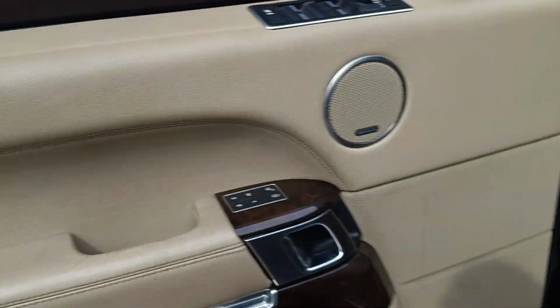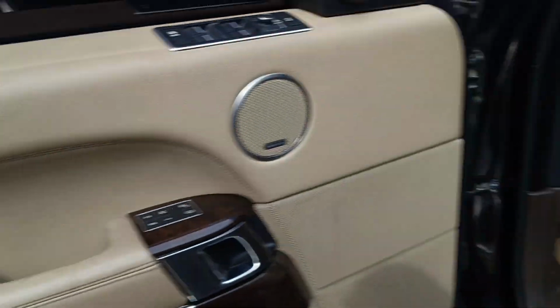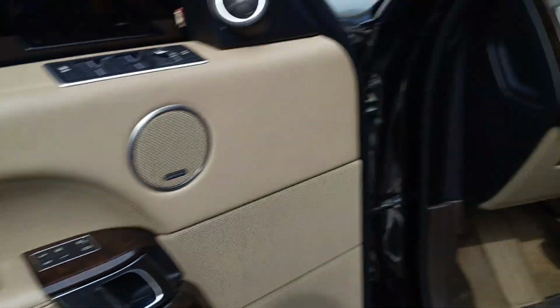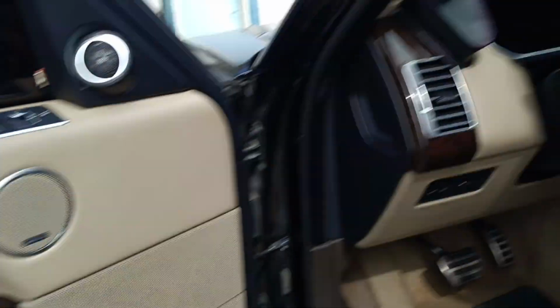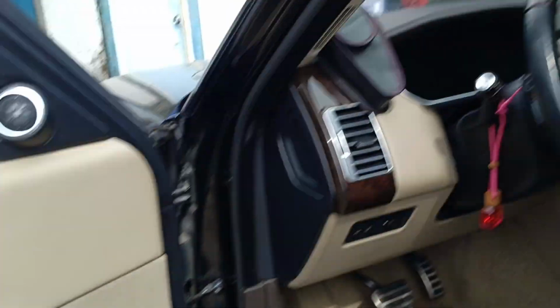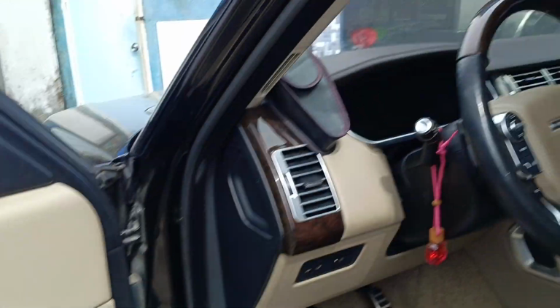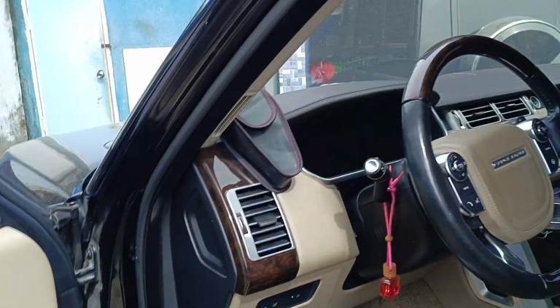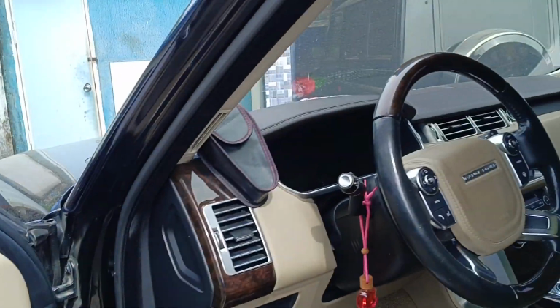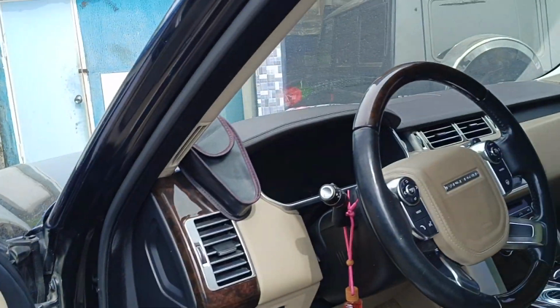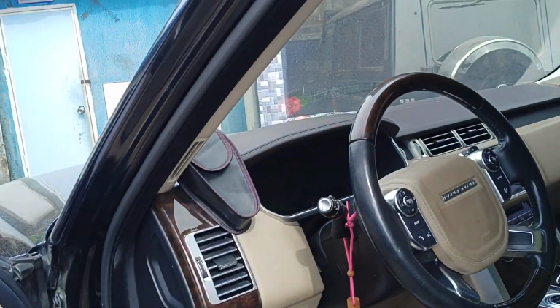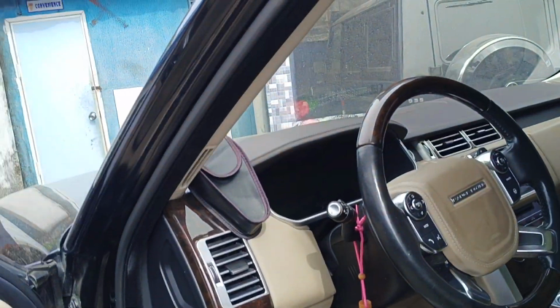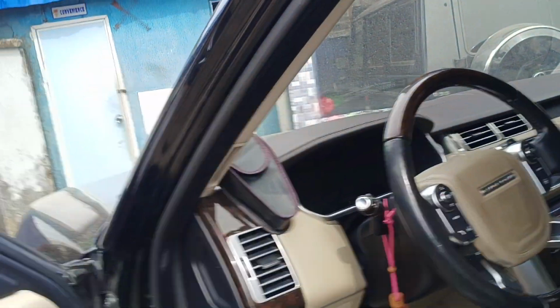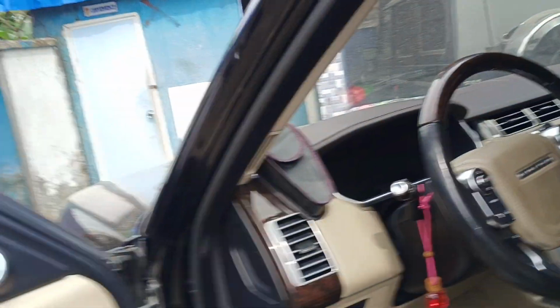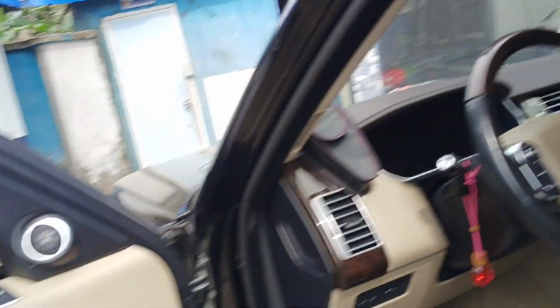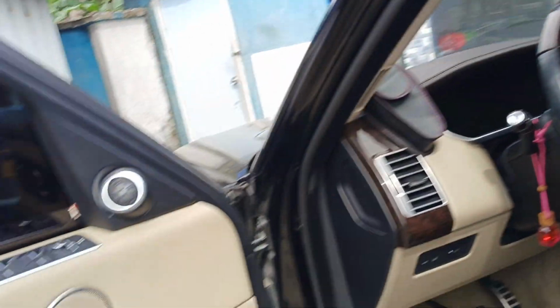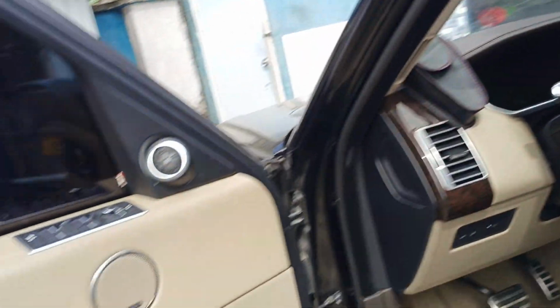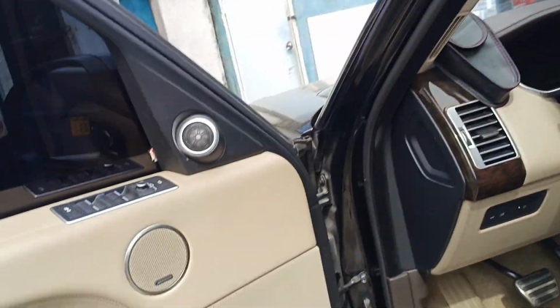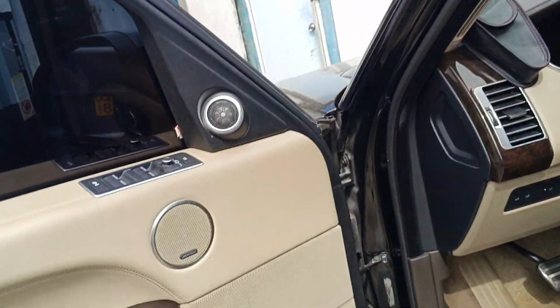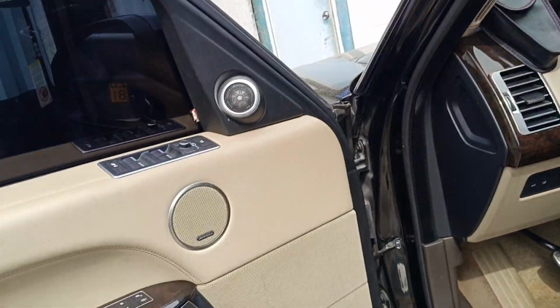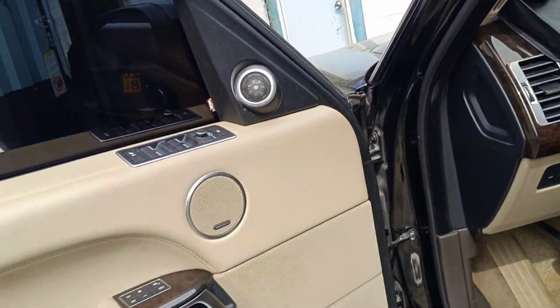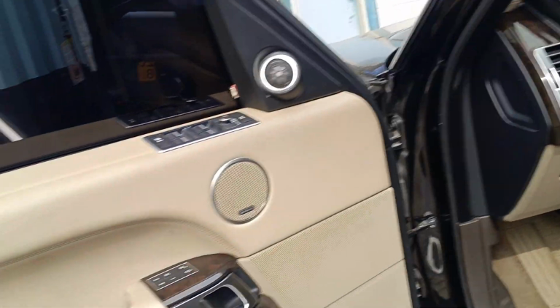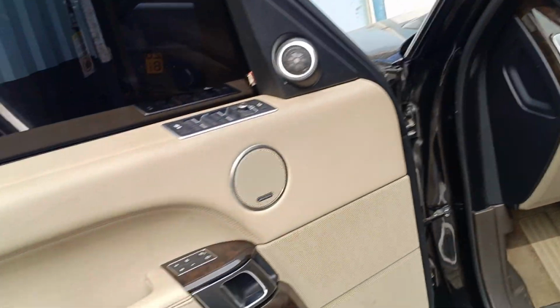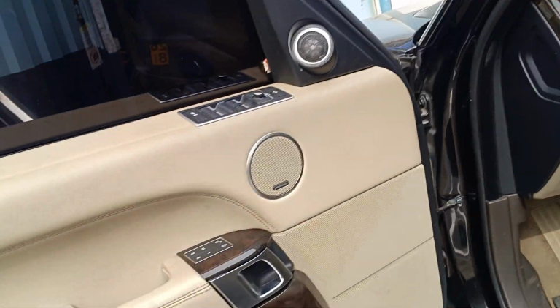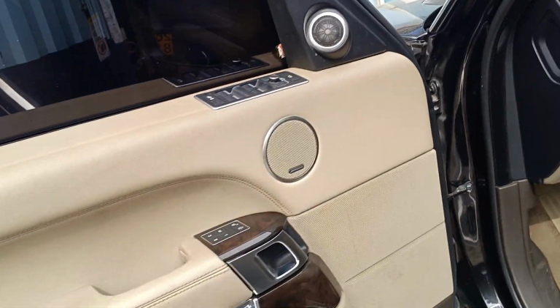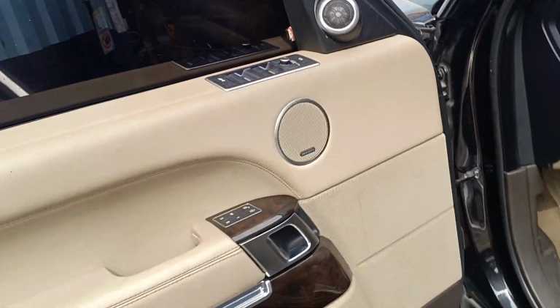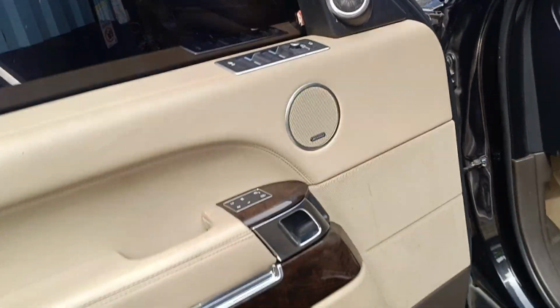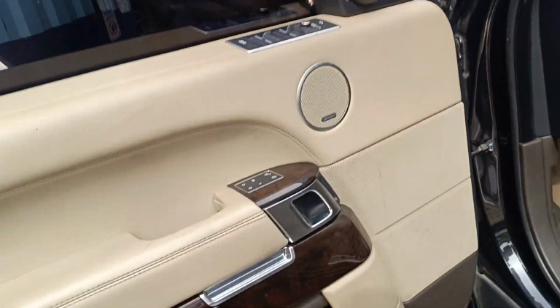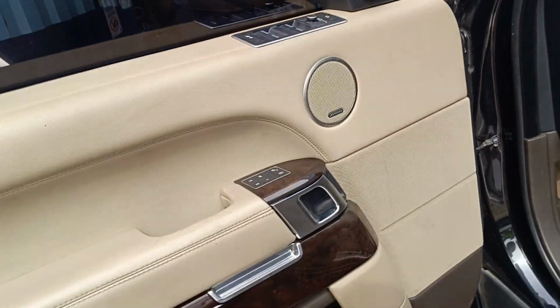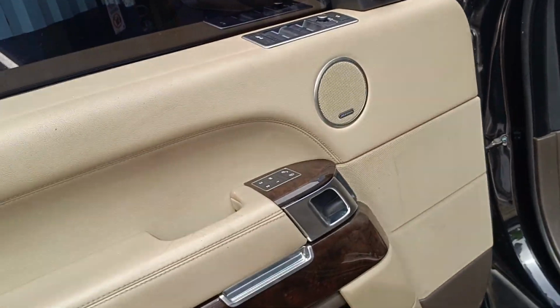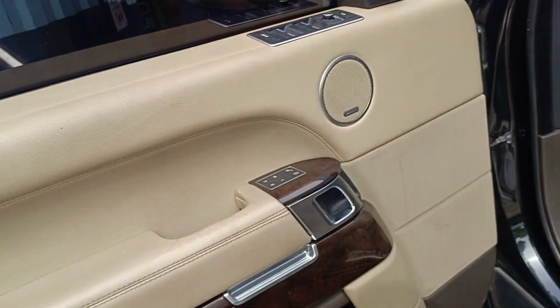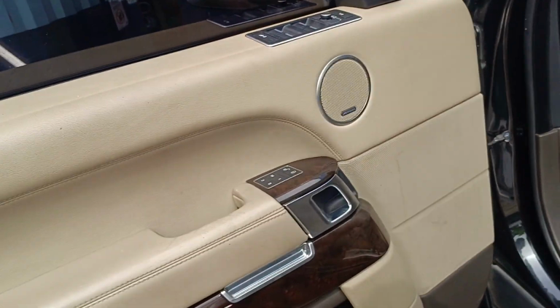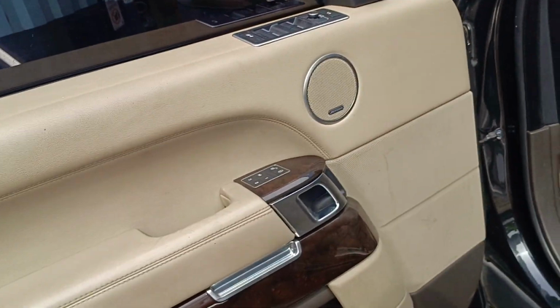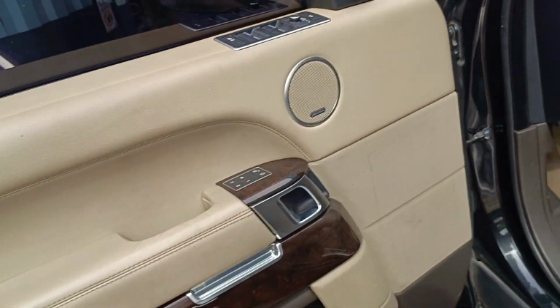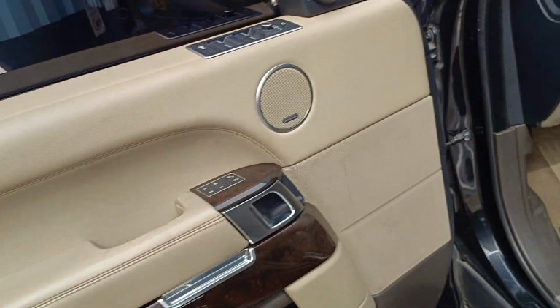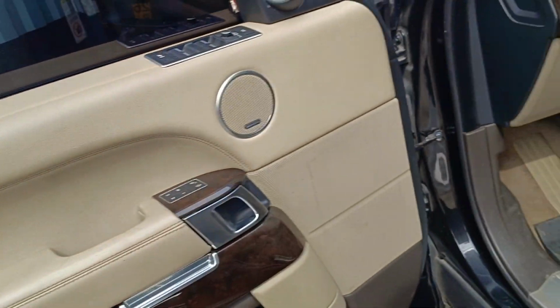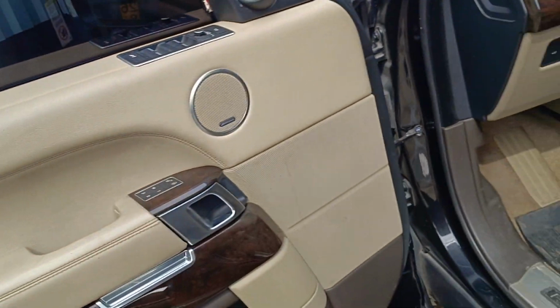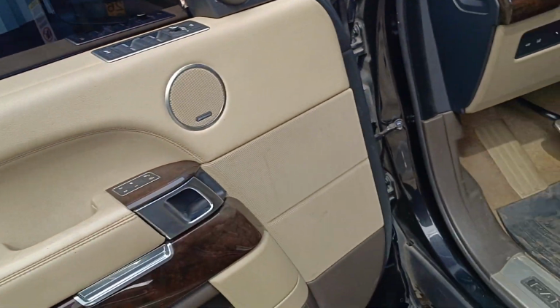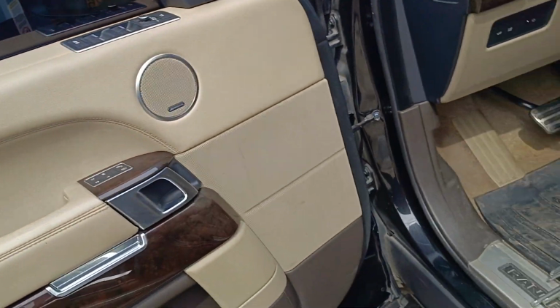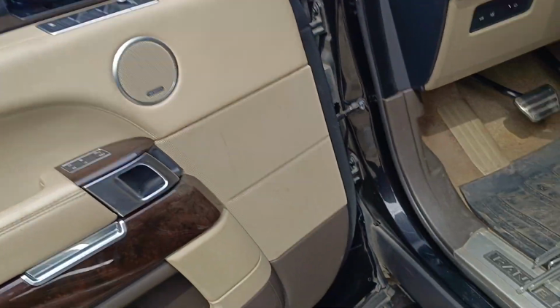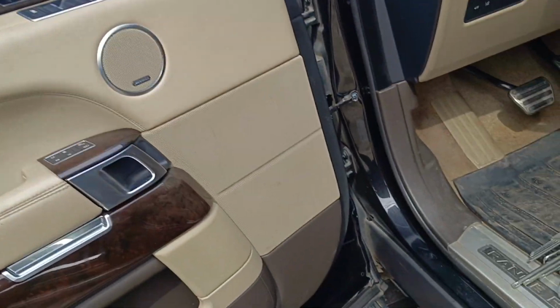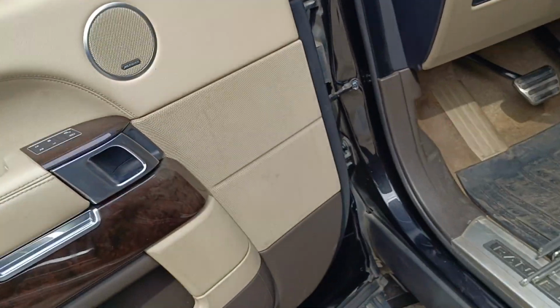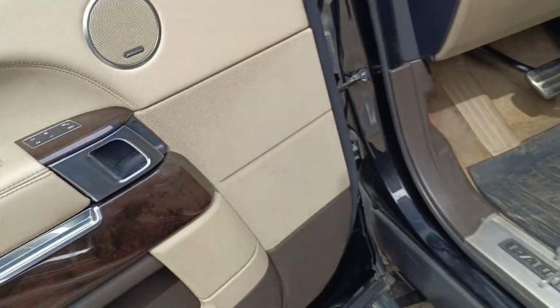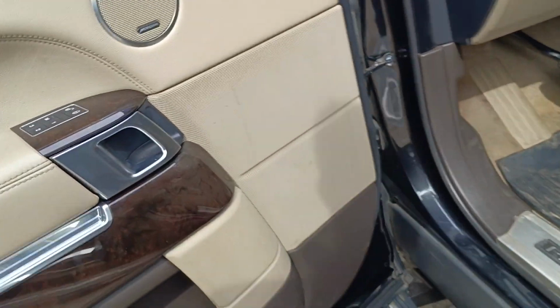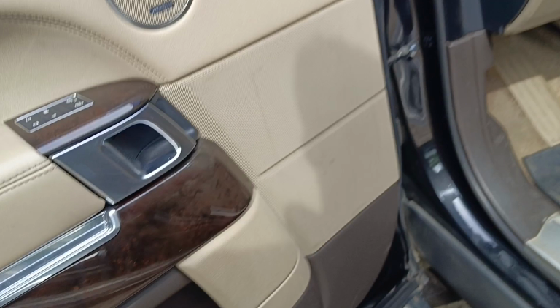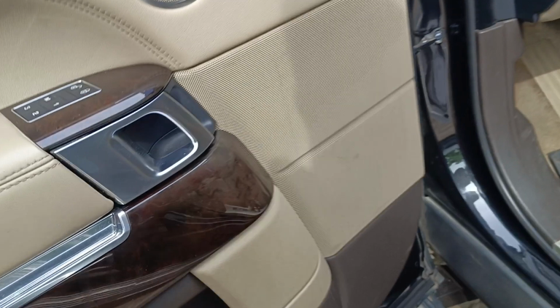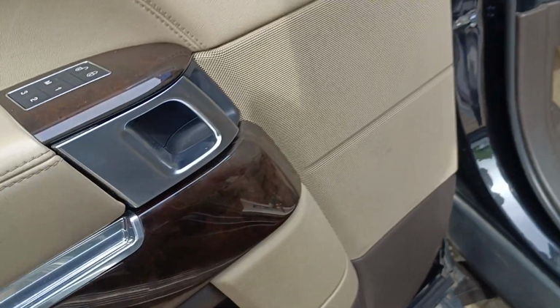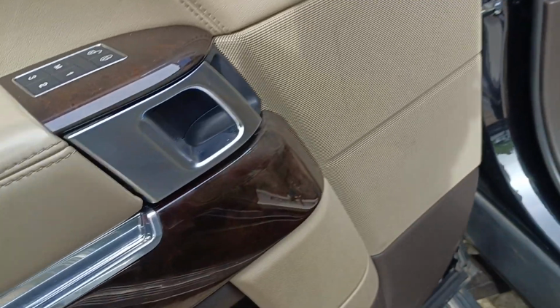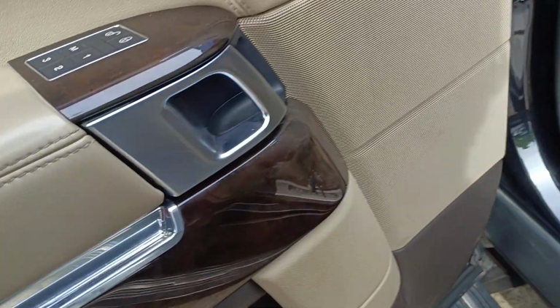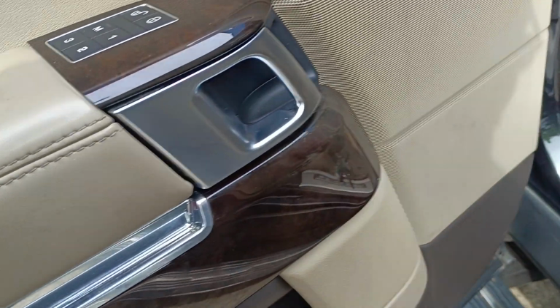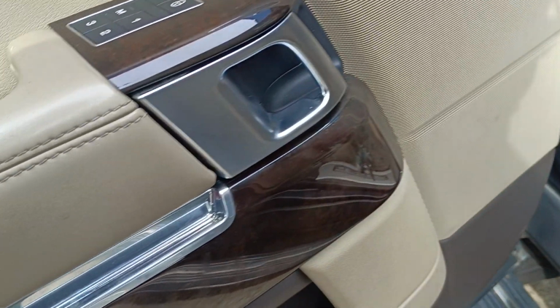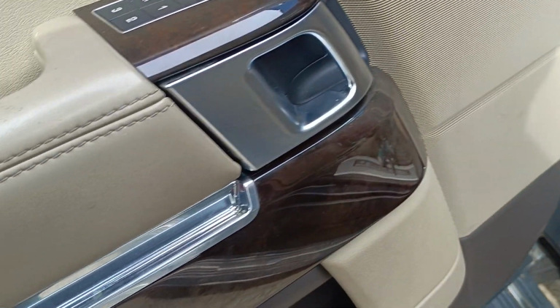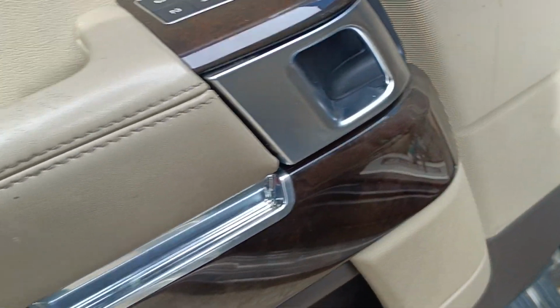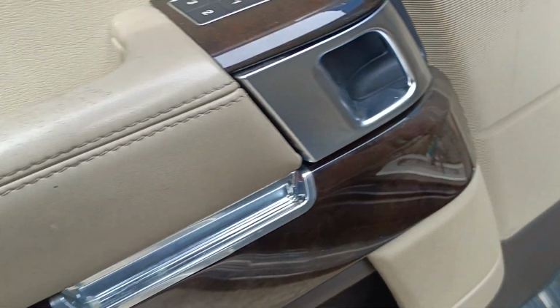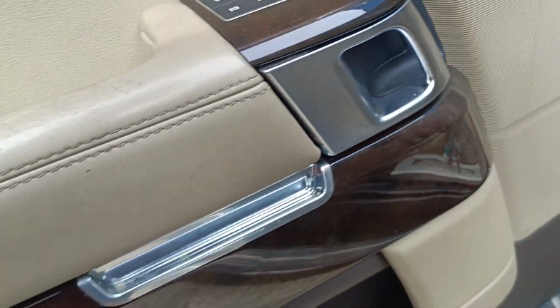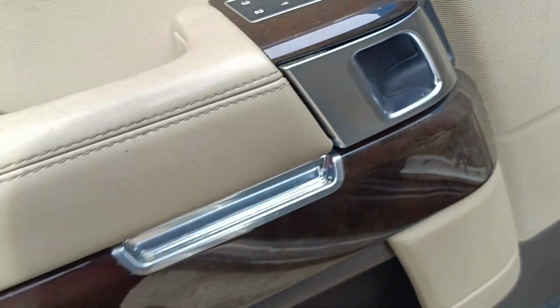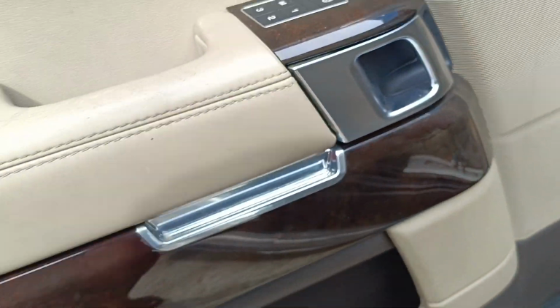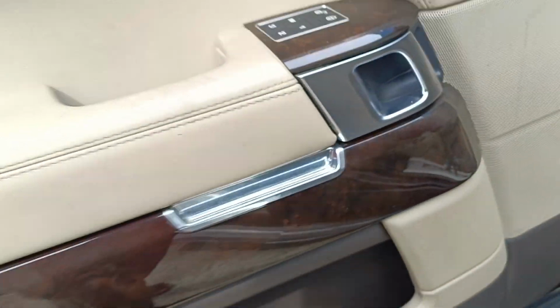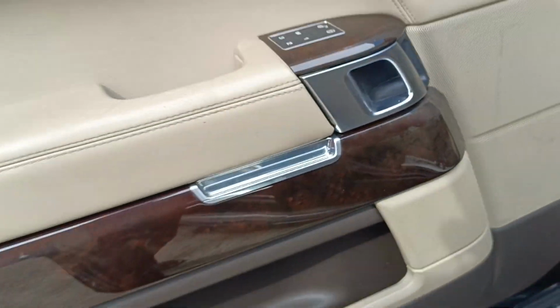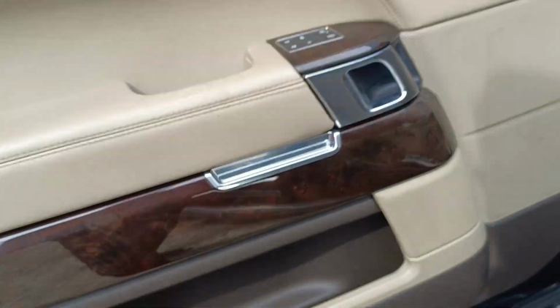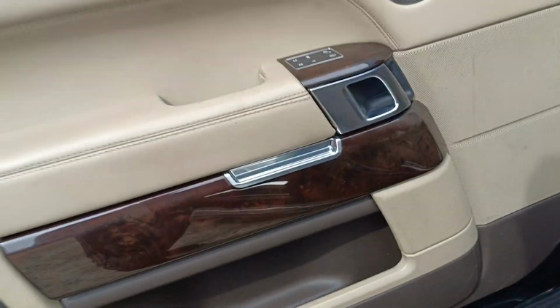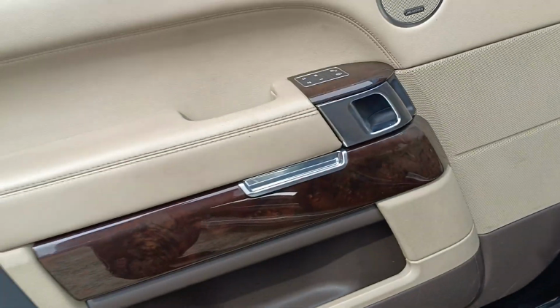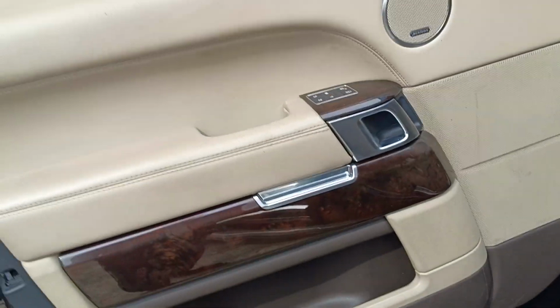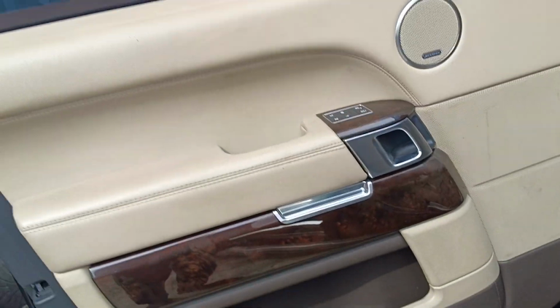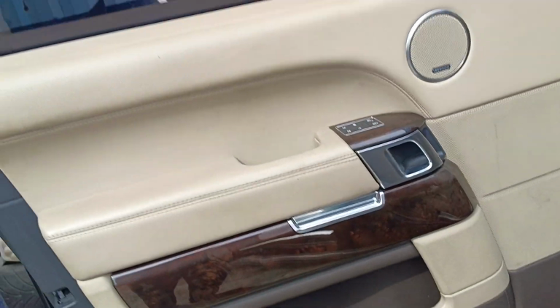Alright guys, welcome to my YouTube channel, this is Miami Automobile. I have with me here a Range Rover 2017.